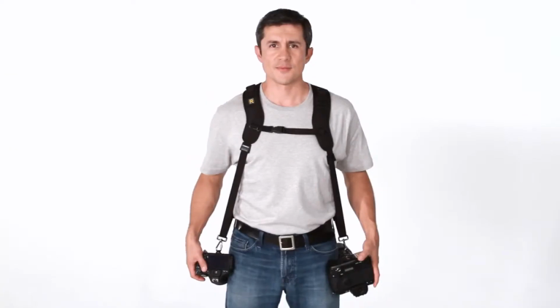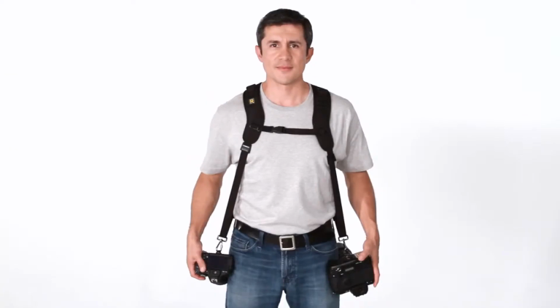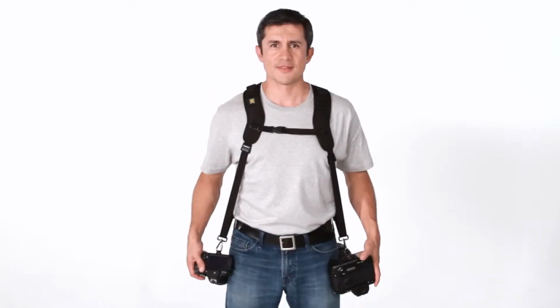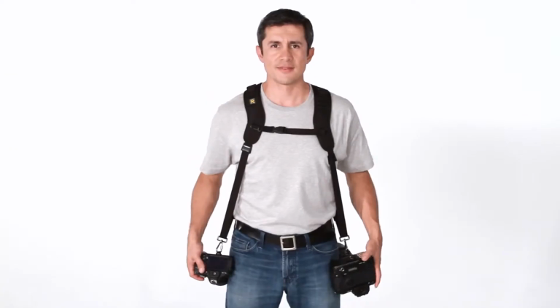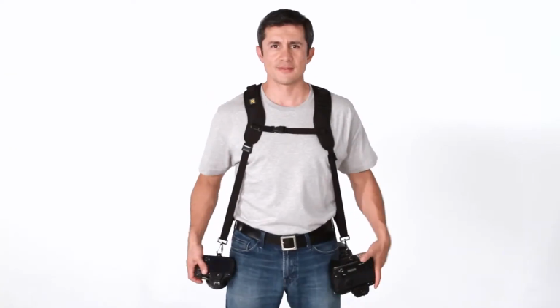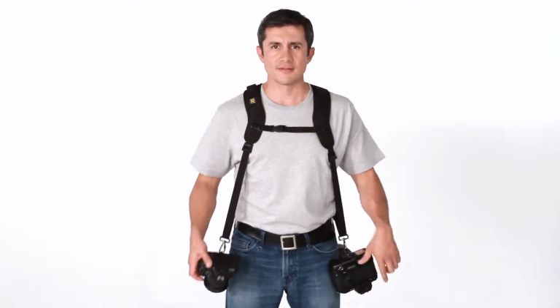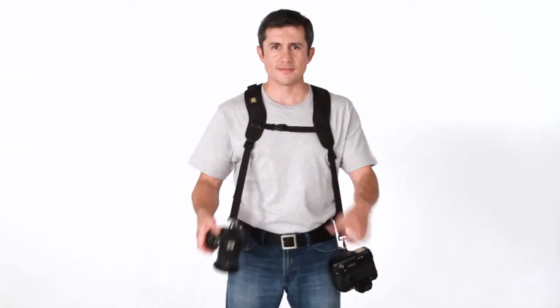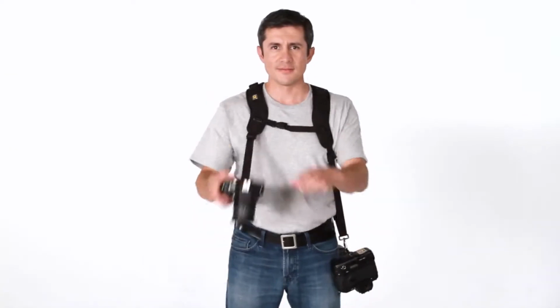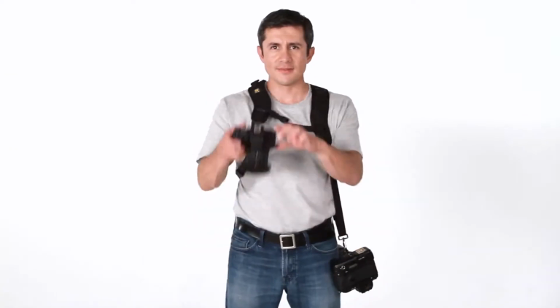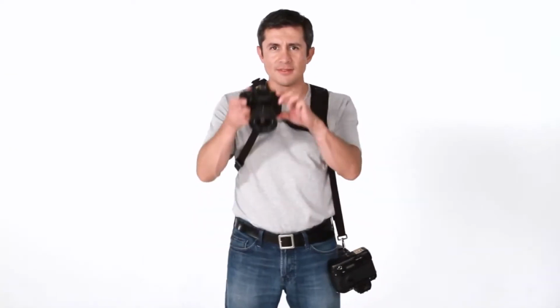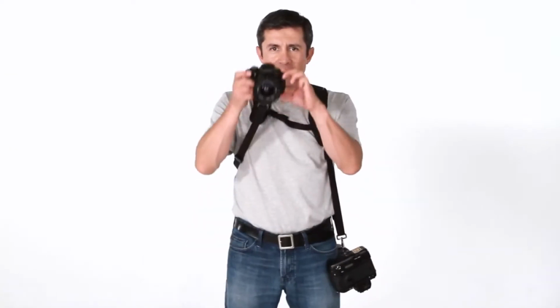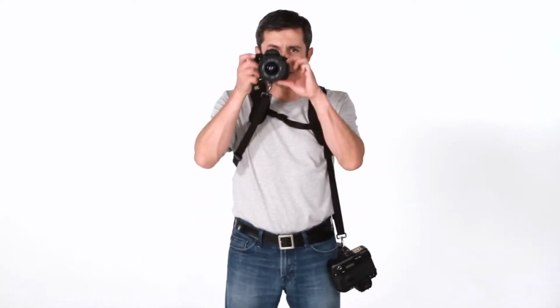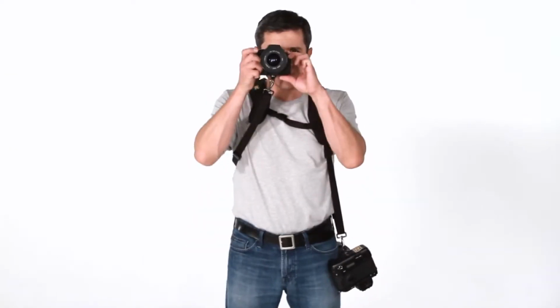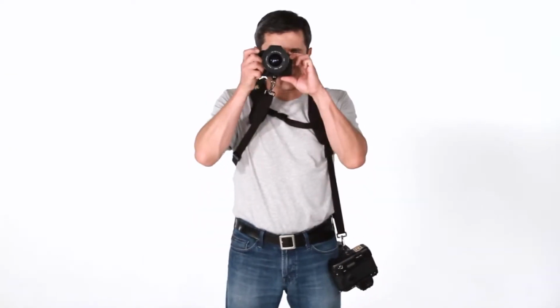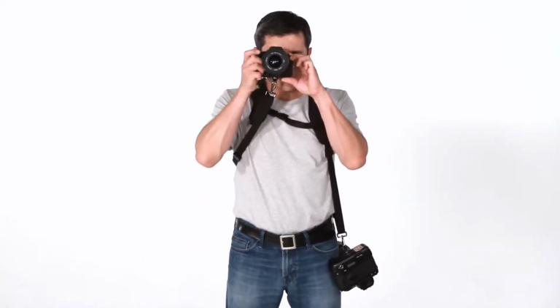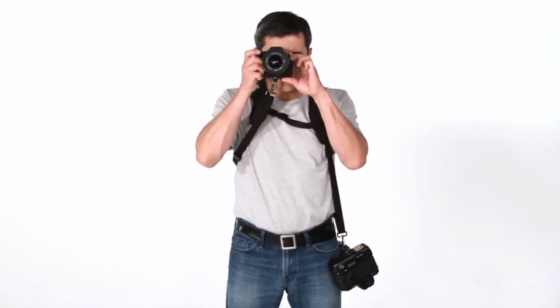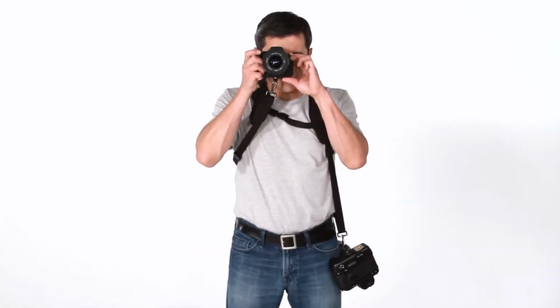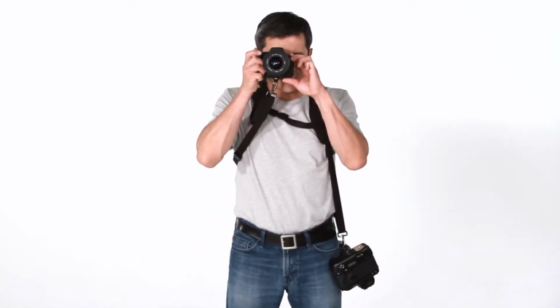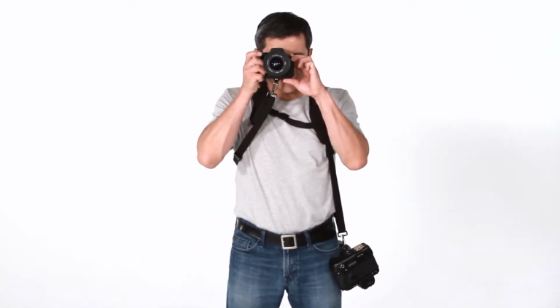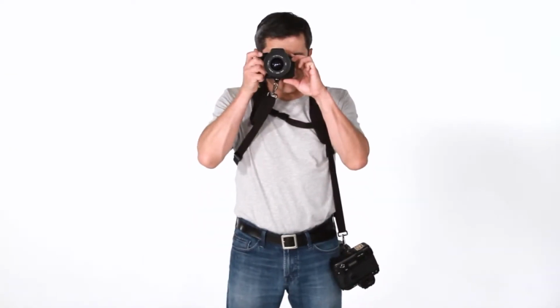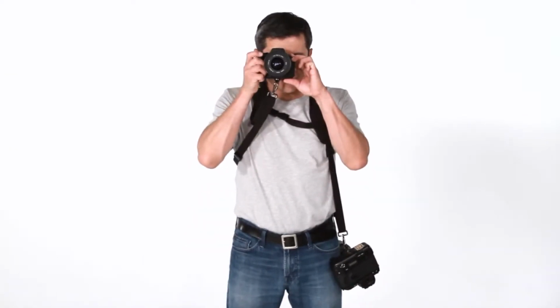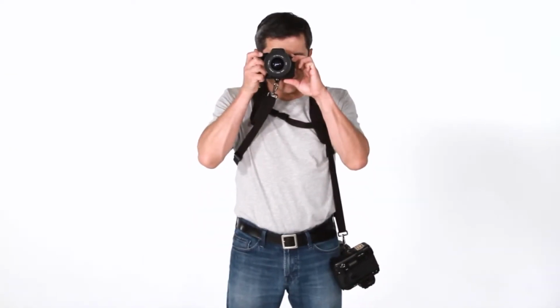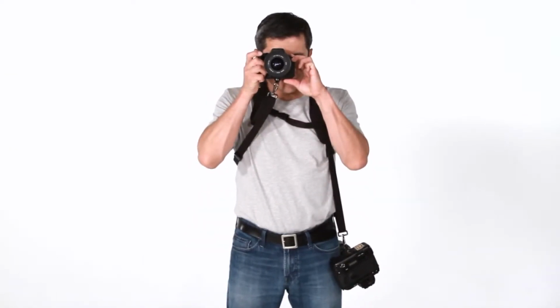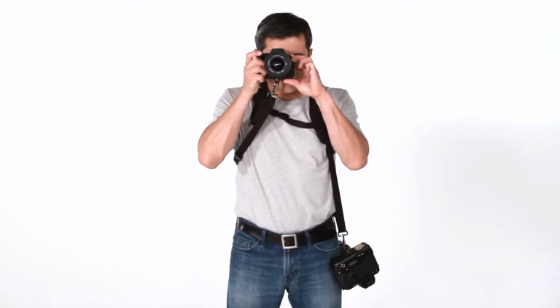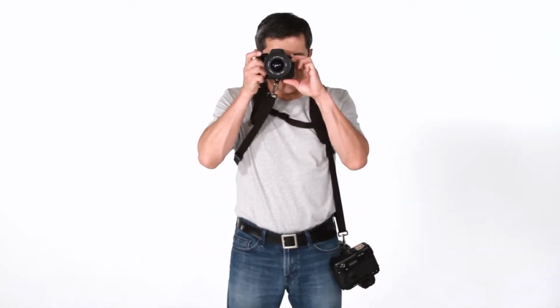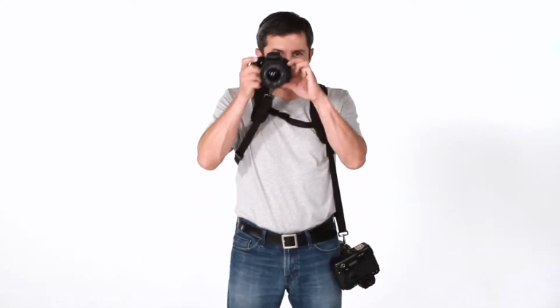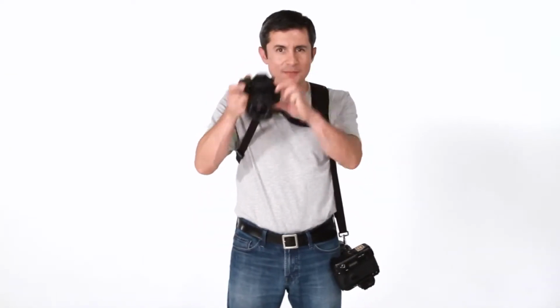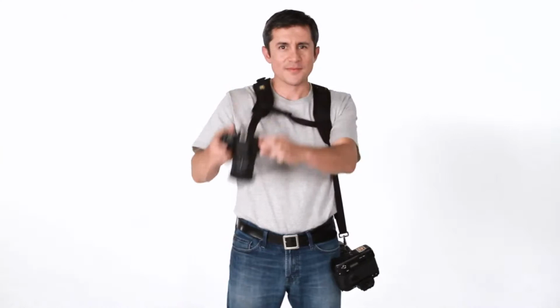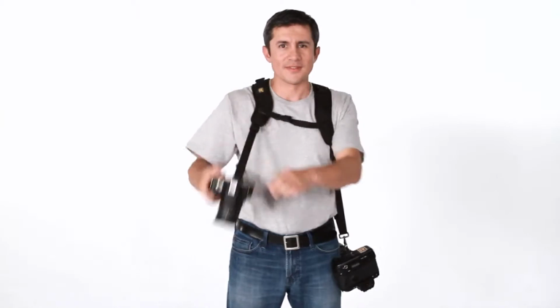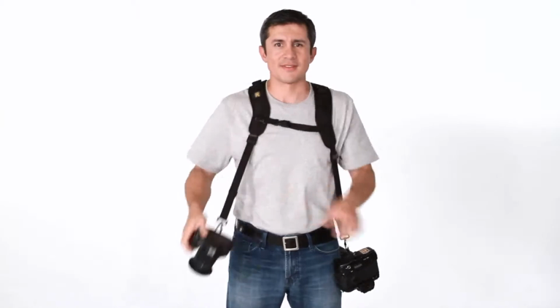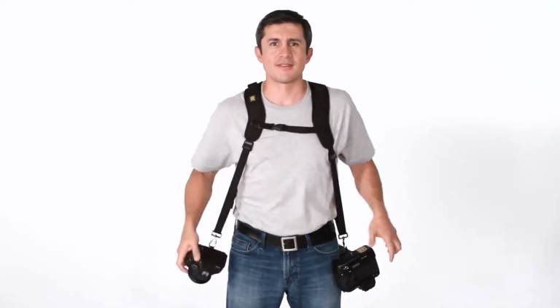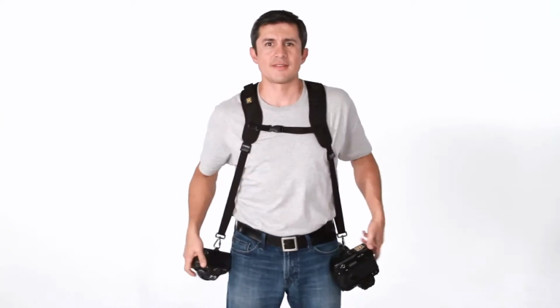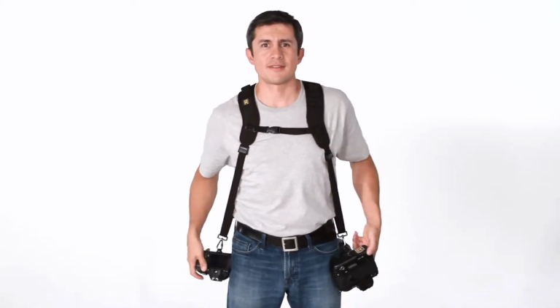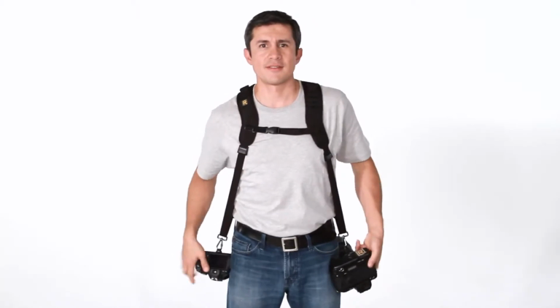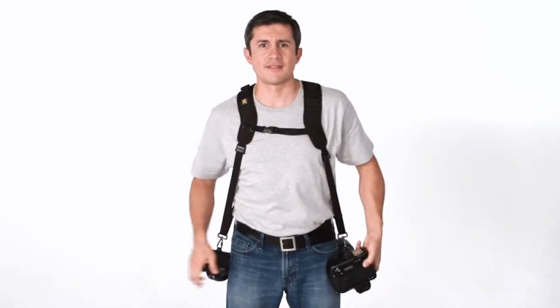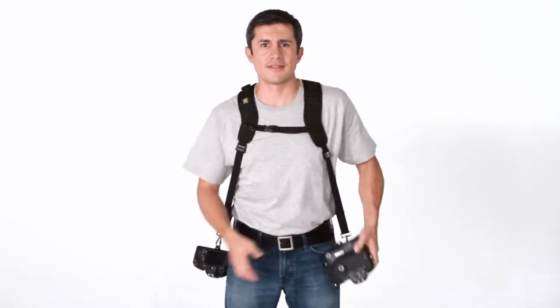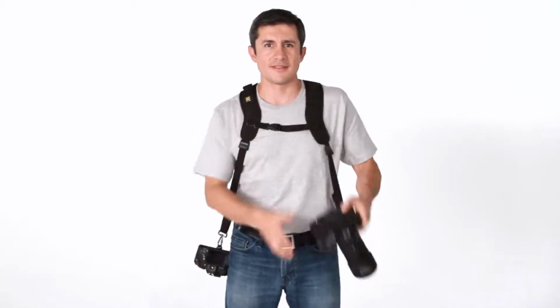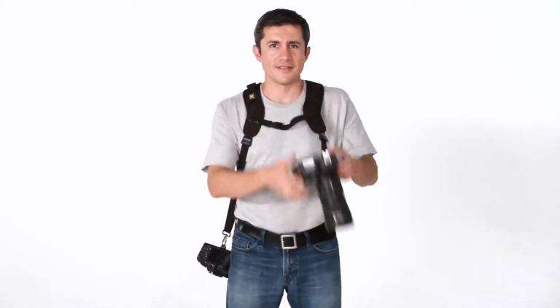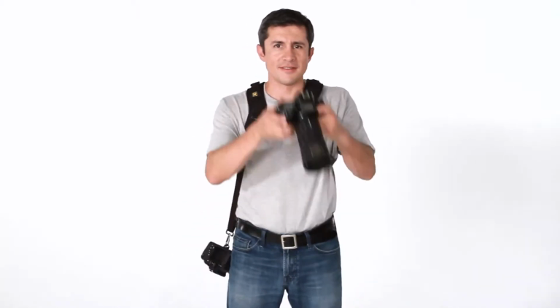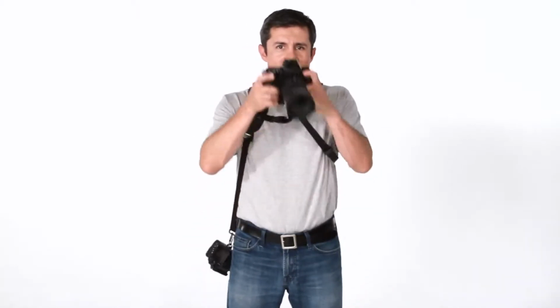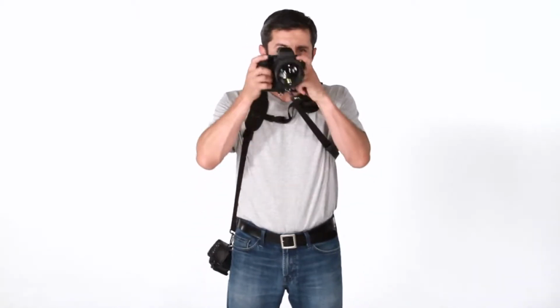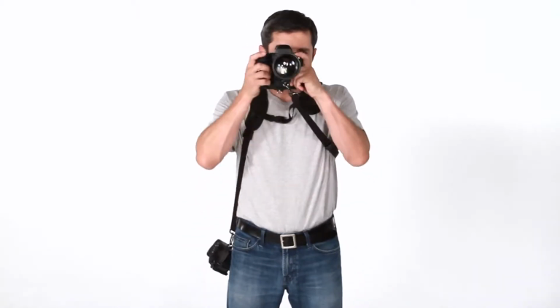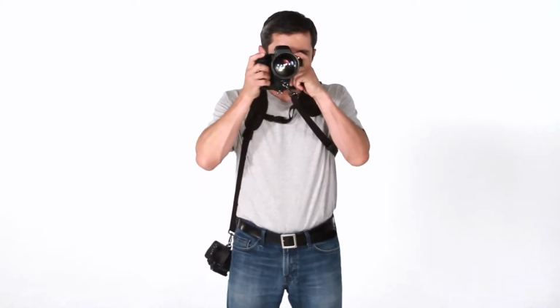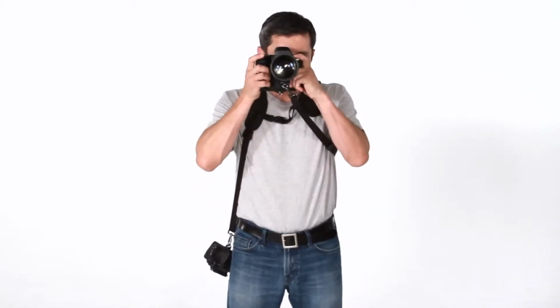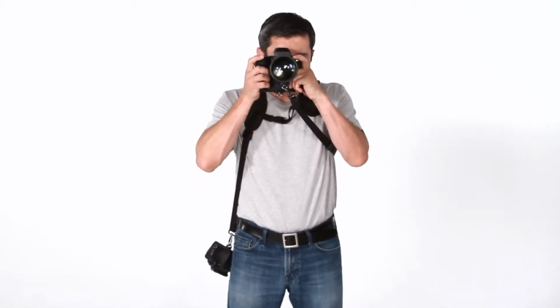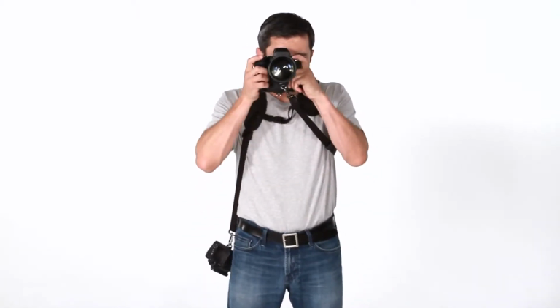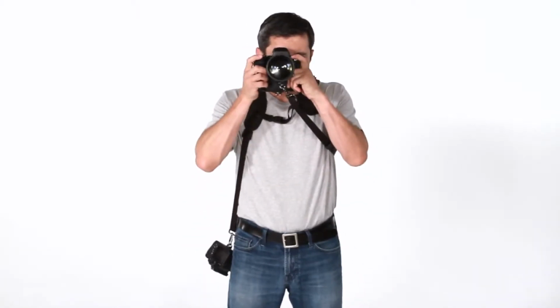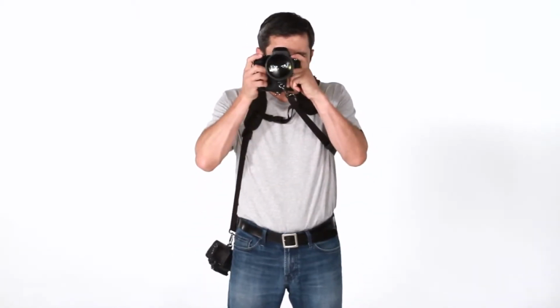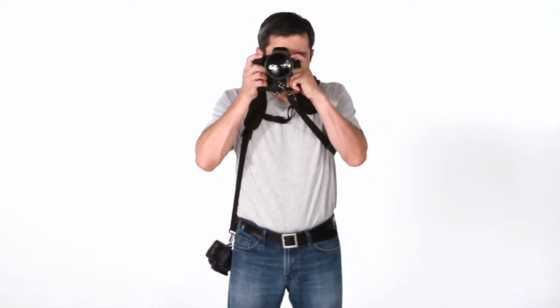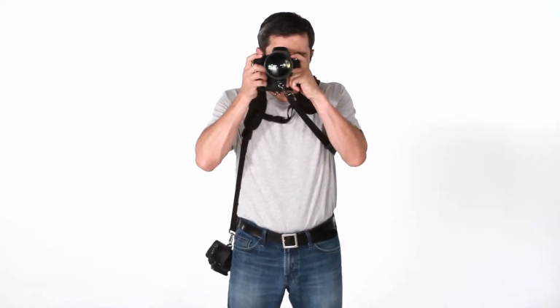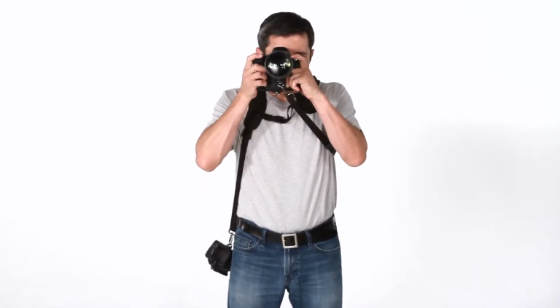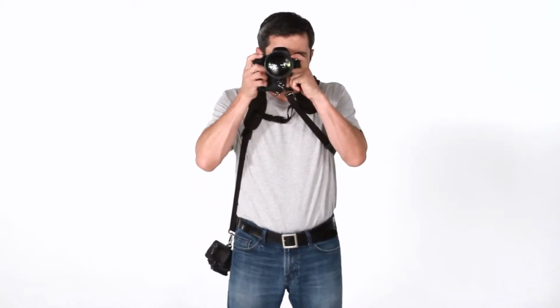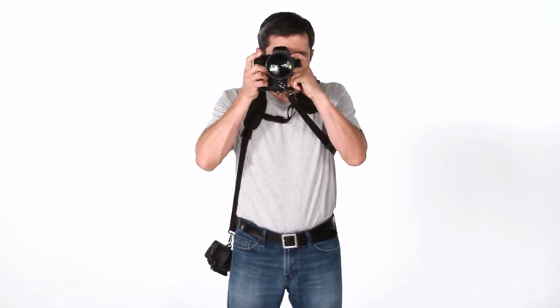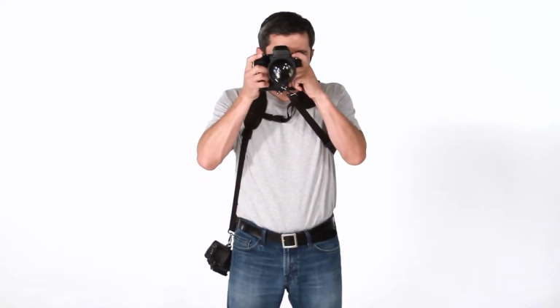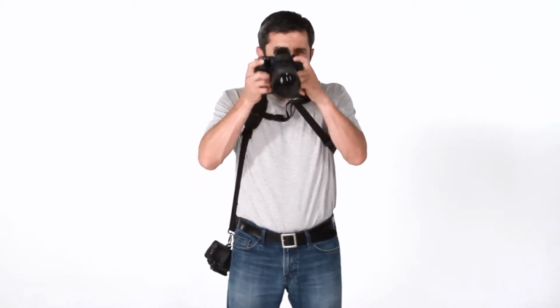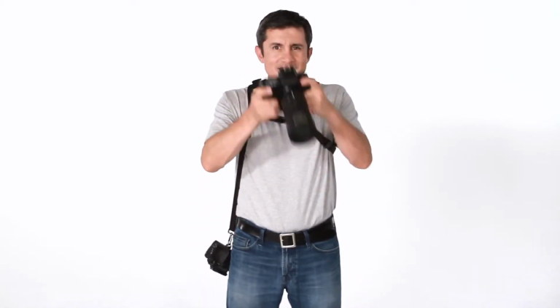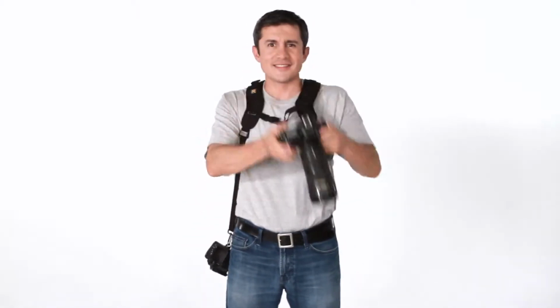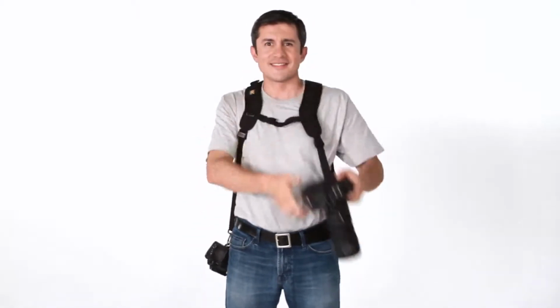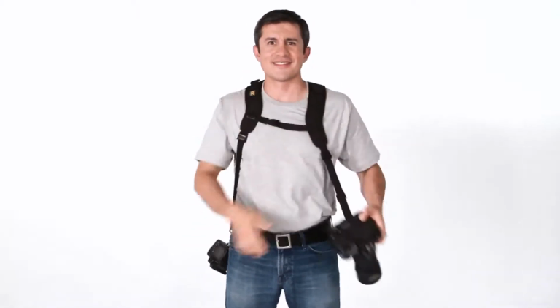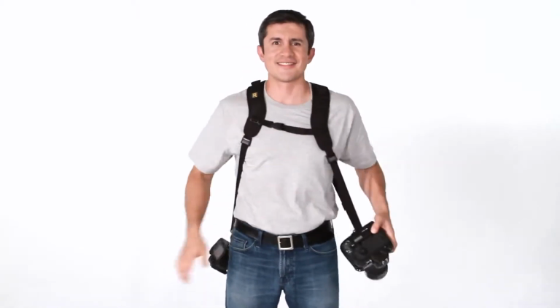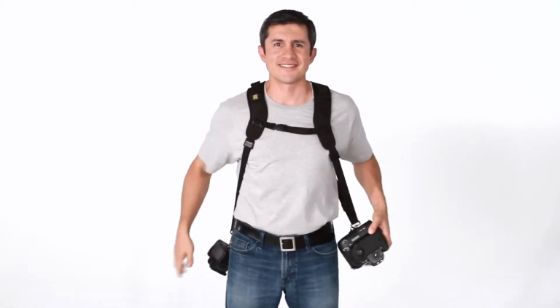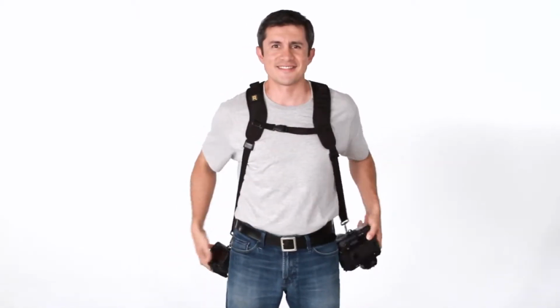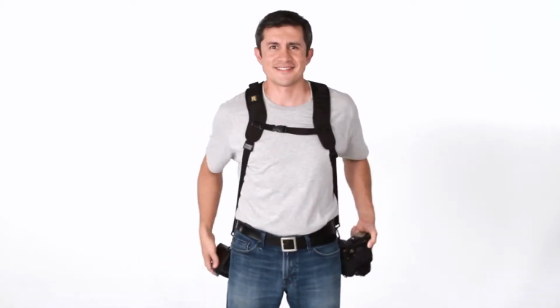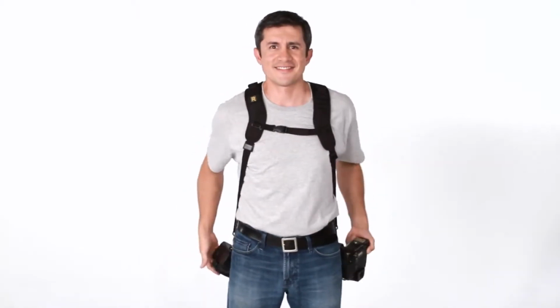The key feature of the double strap system is that it allows the photographer to carry and use two camera bodies at the same time.